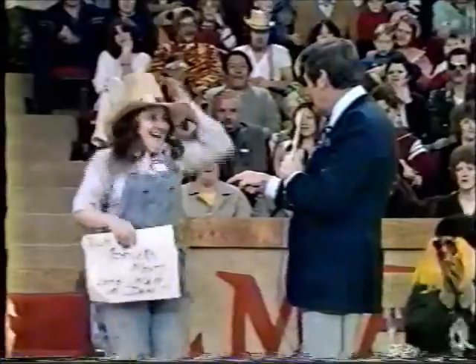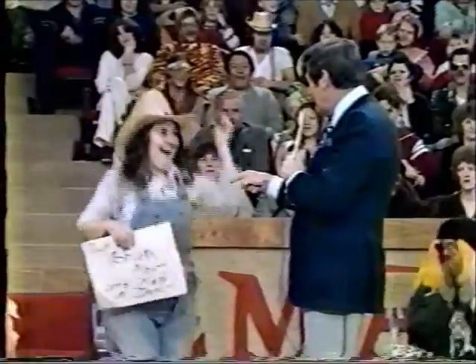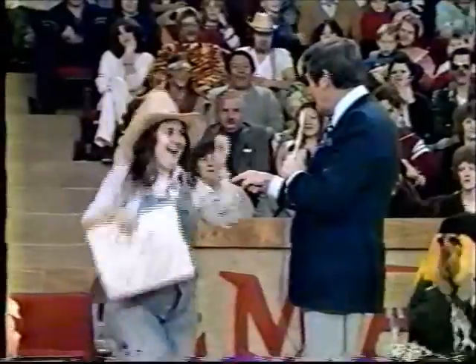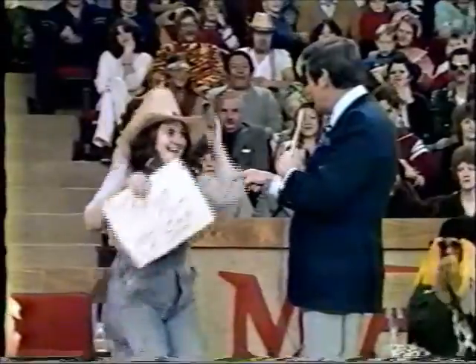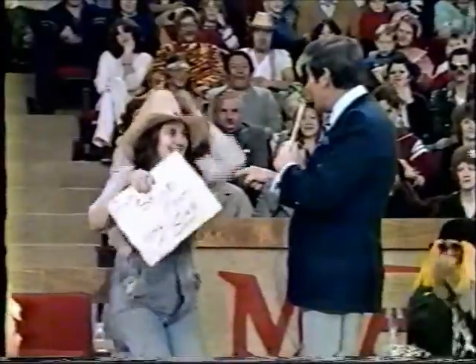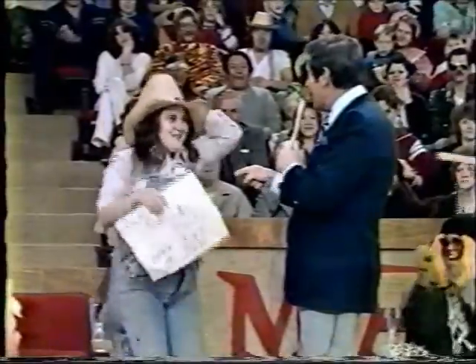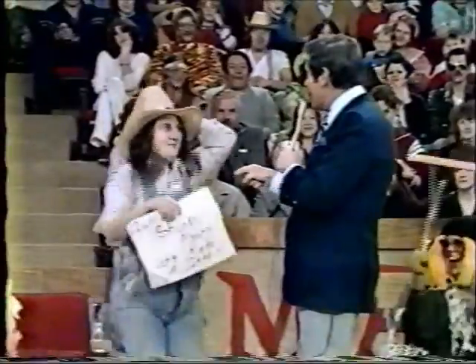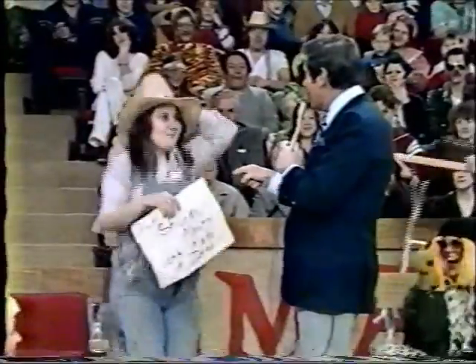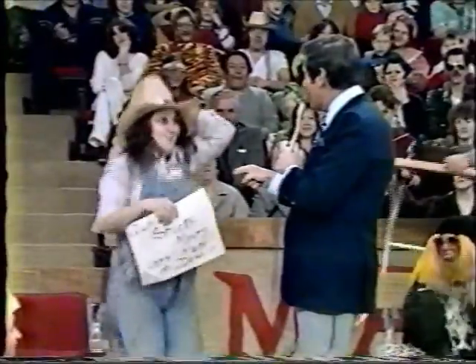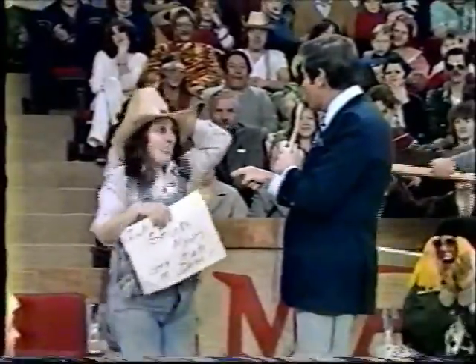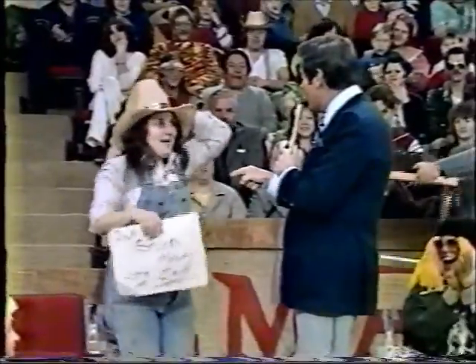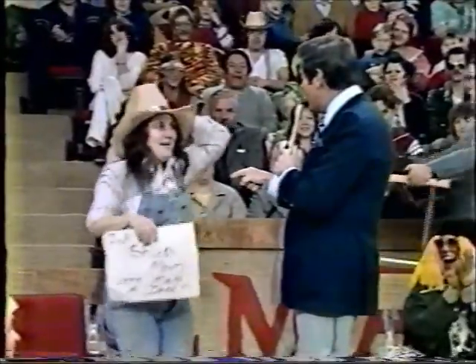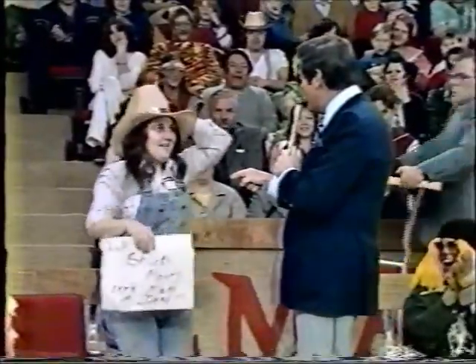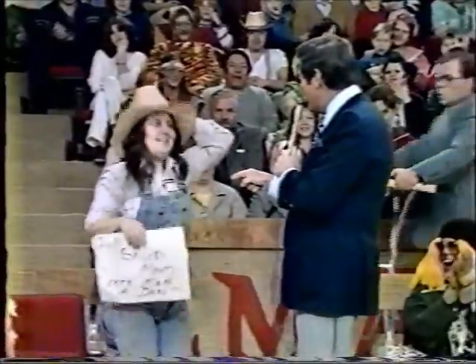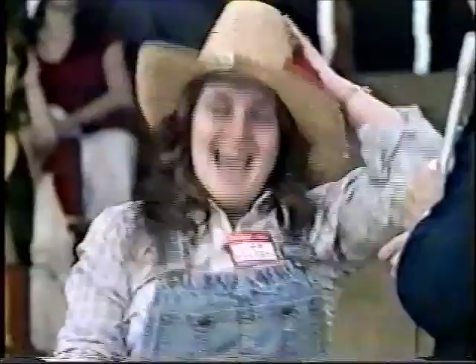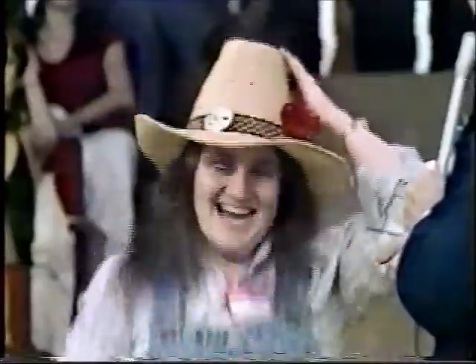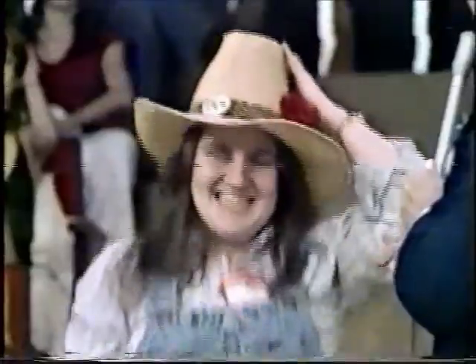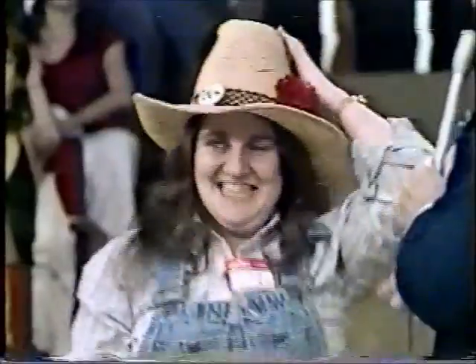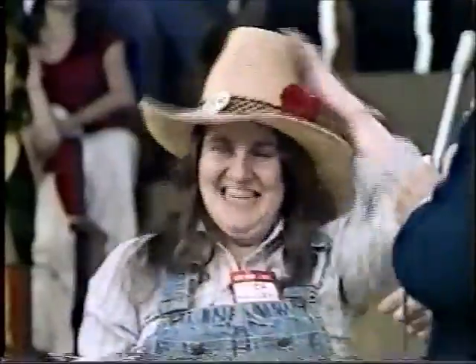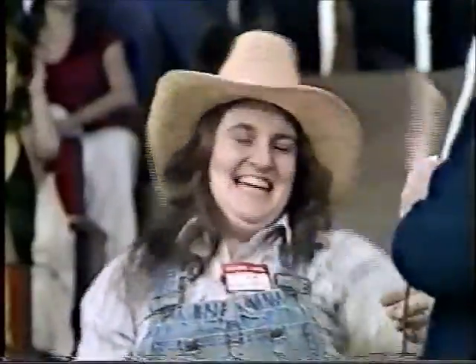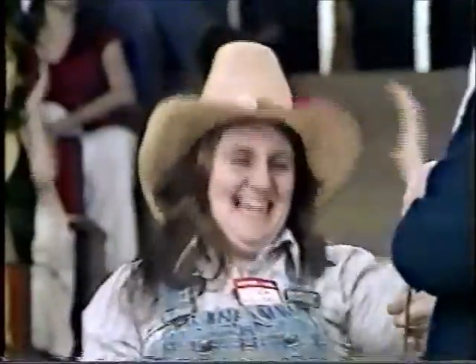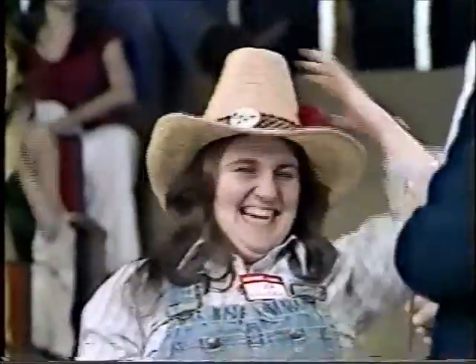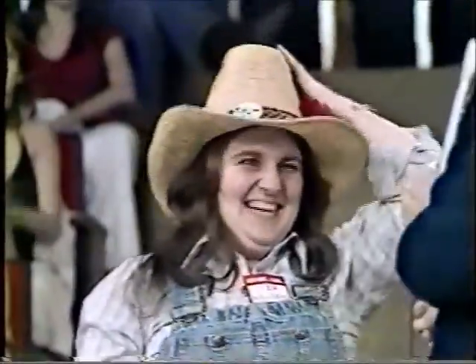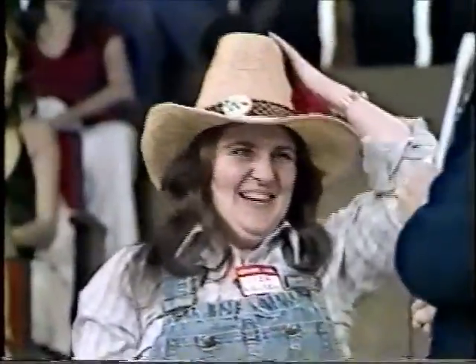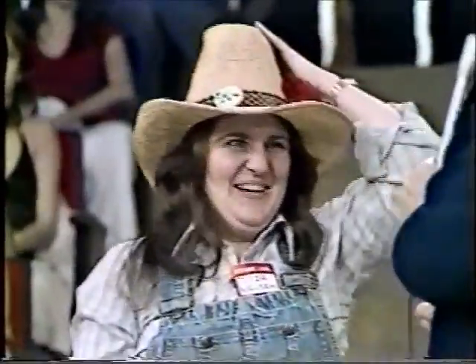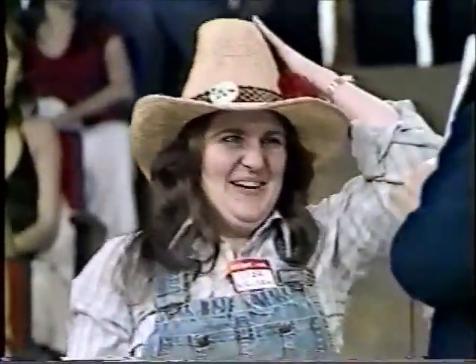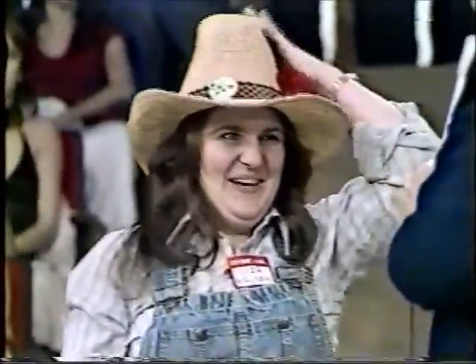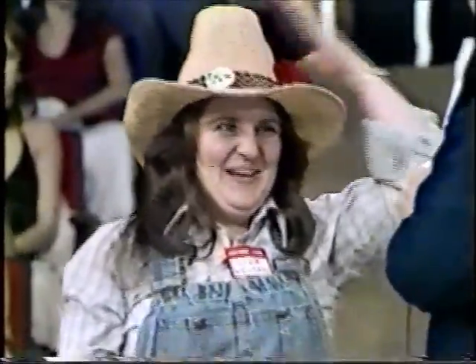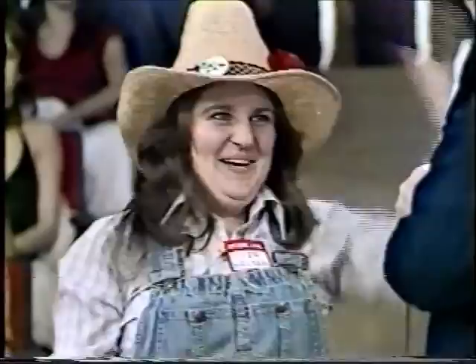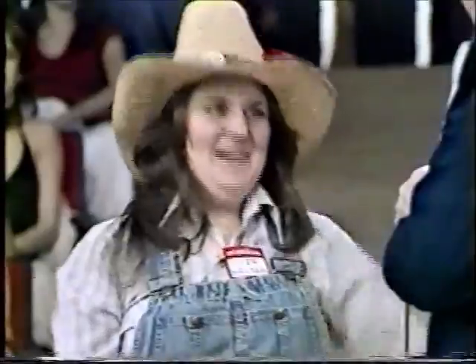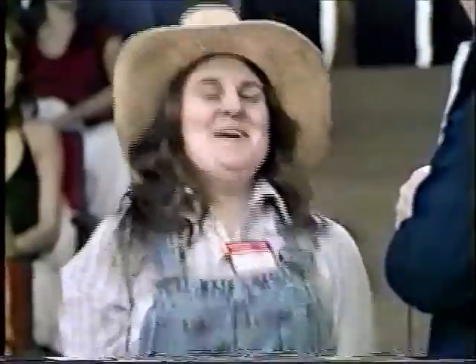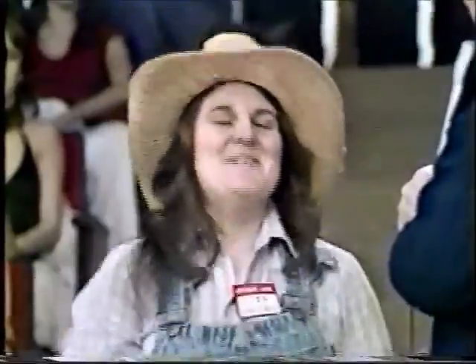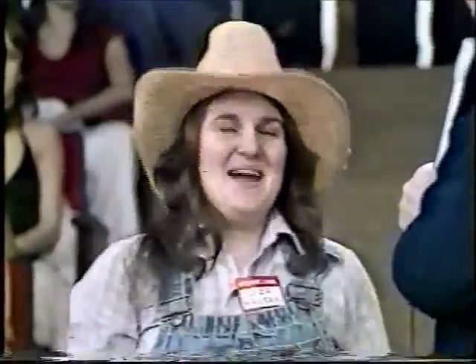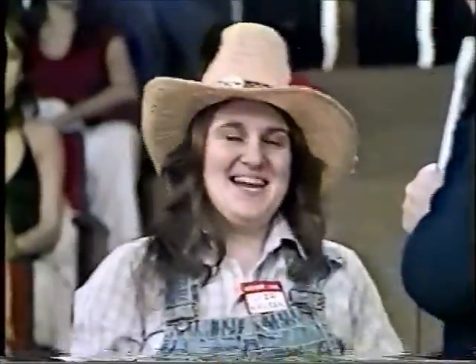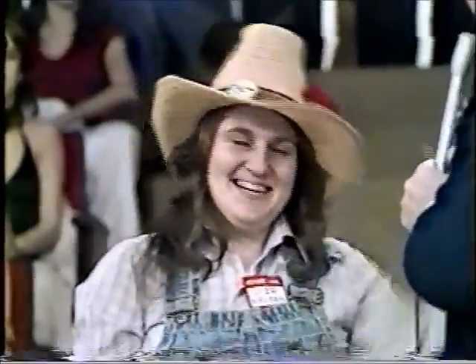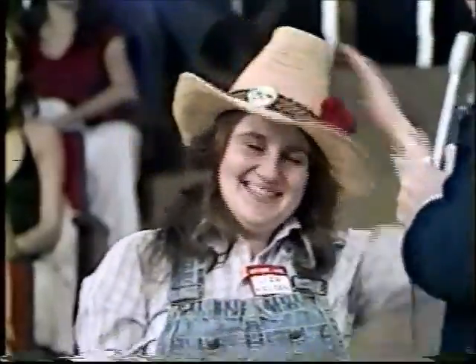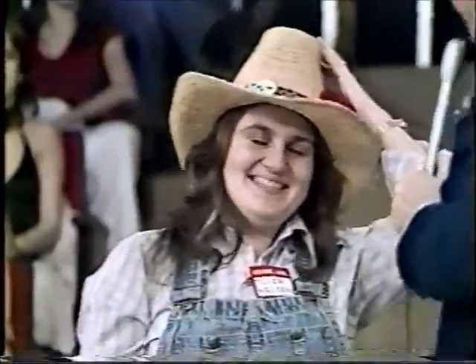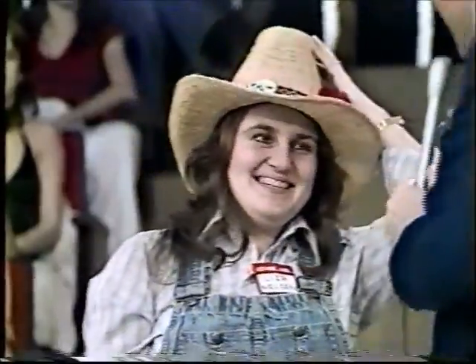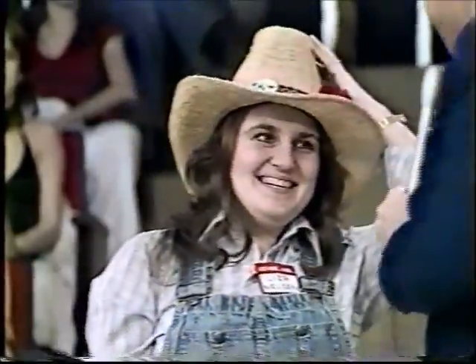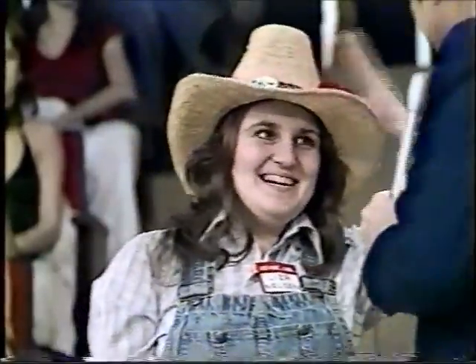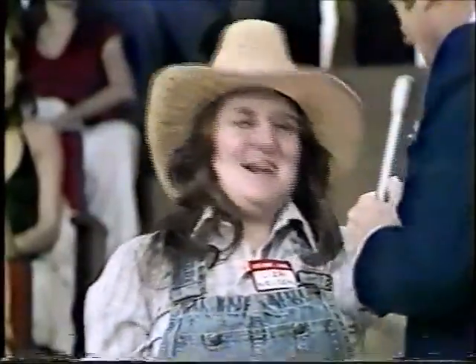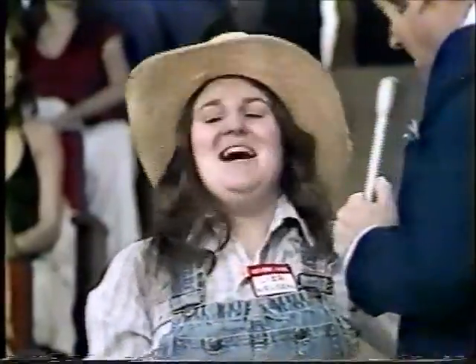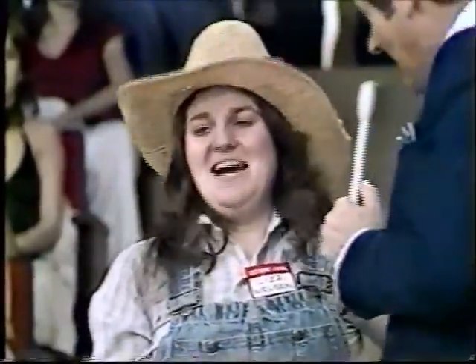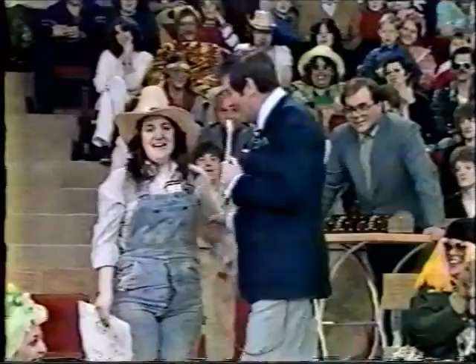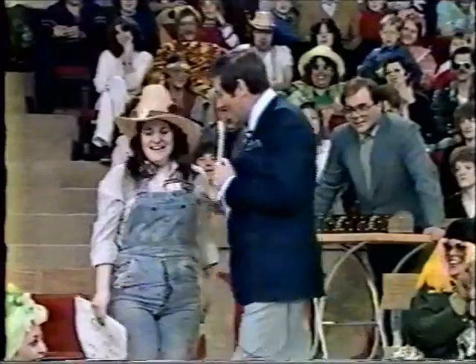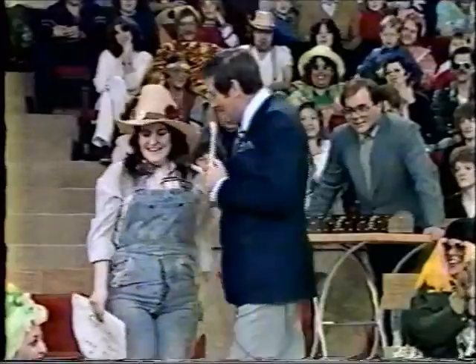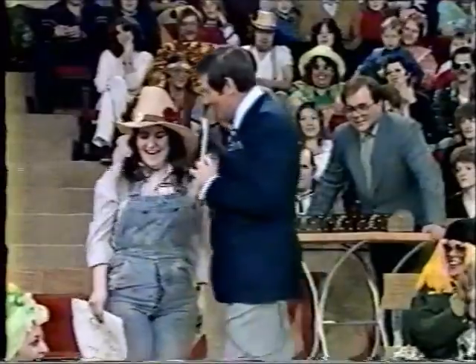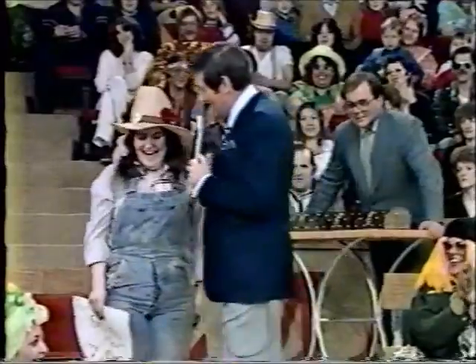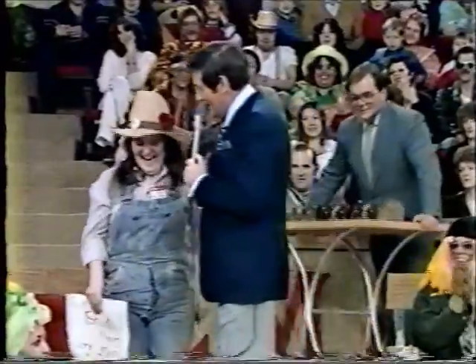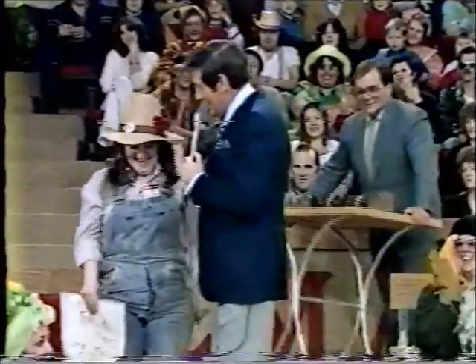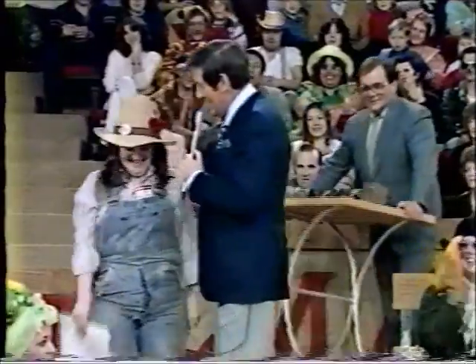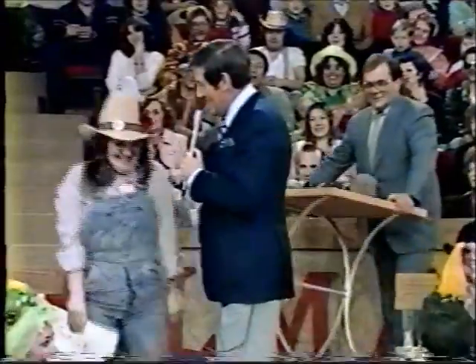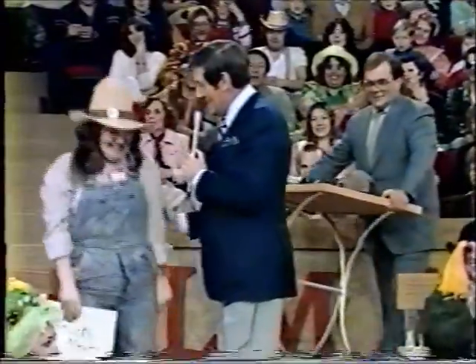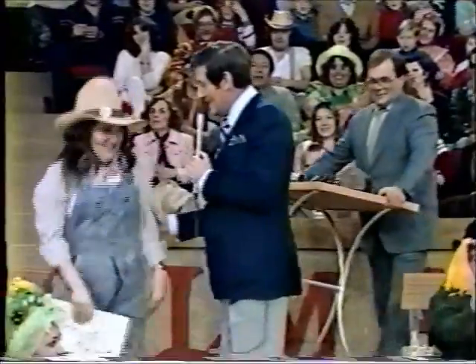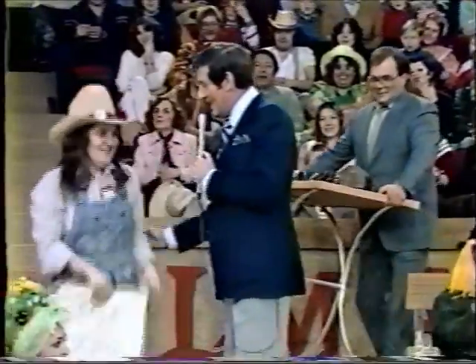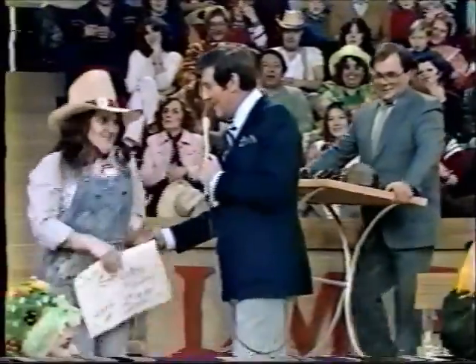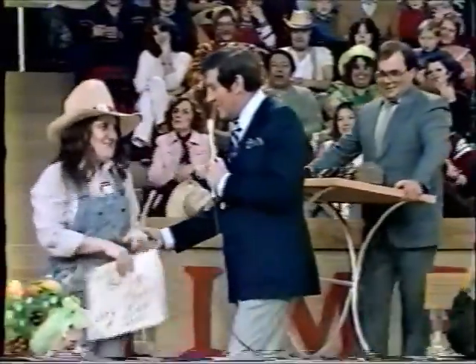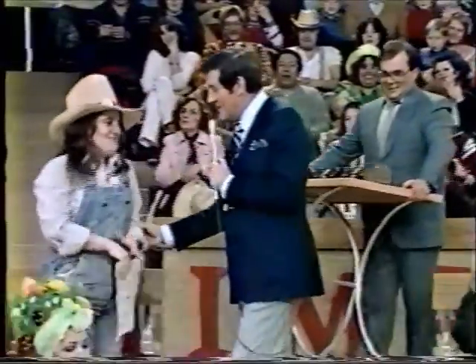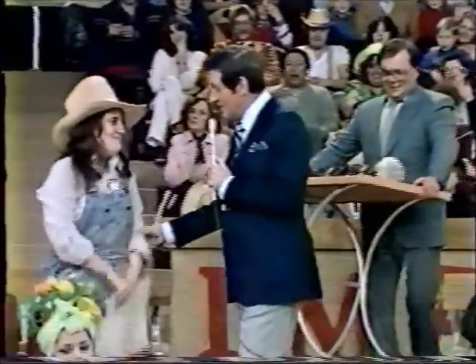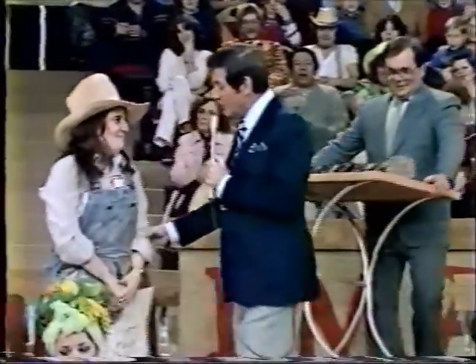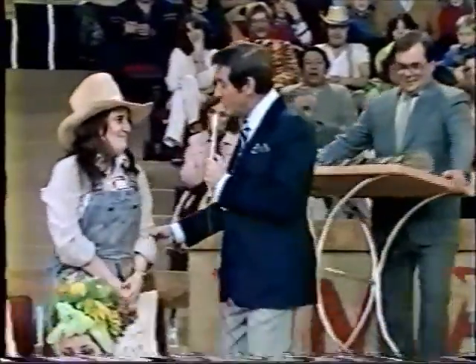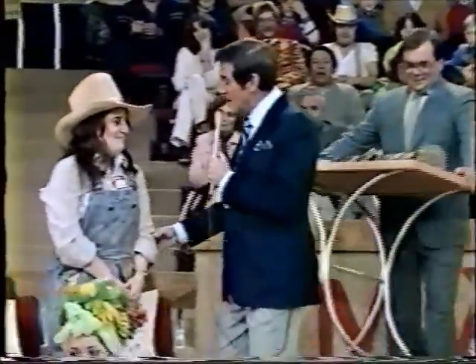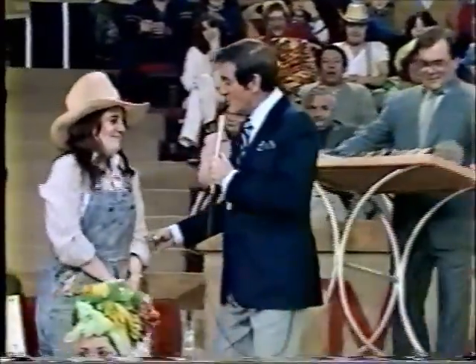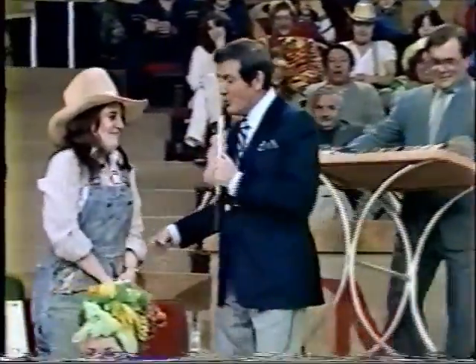Is that Liza with a Z? Yeah, Liza with a Z, like Liza Minnelli? Liza Nielsen. Hi, Liza. Liza, Liza, do be true.